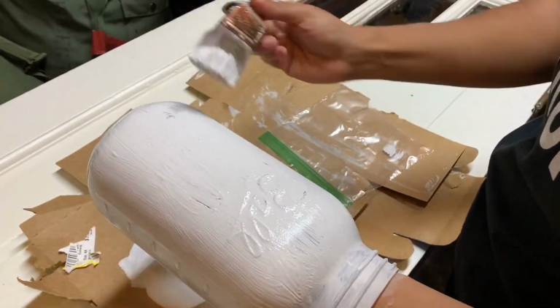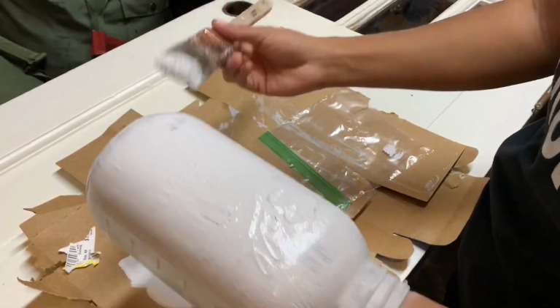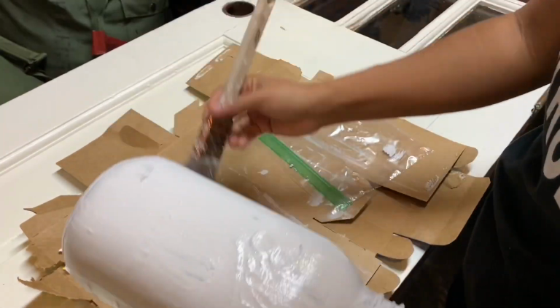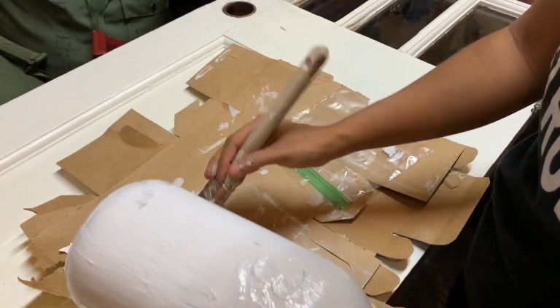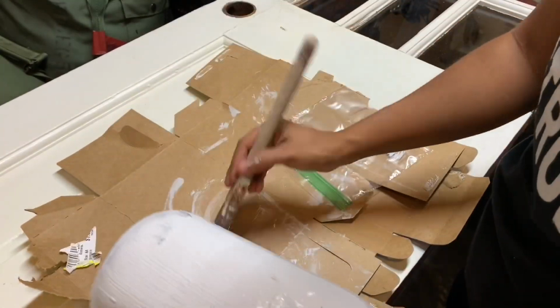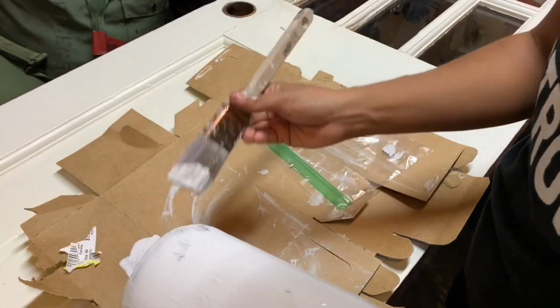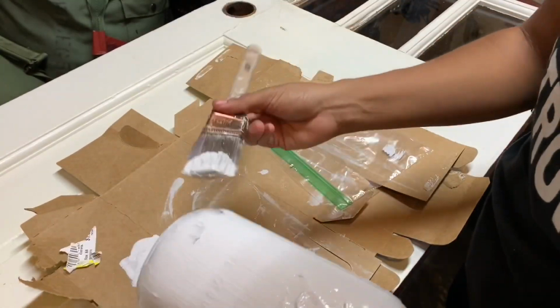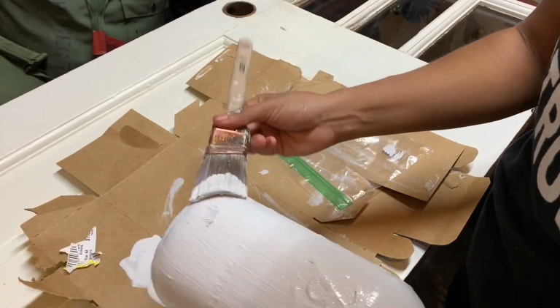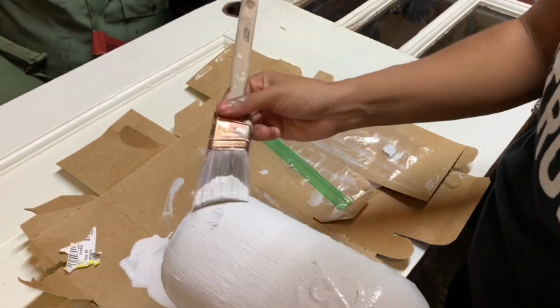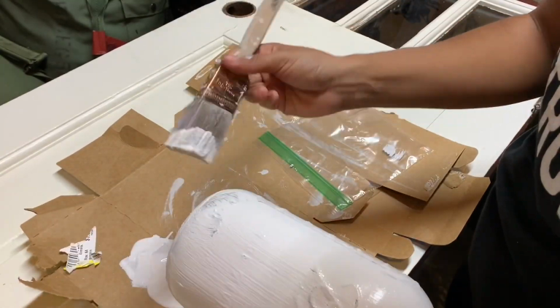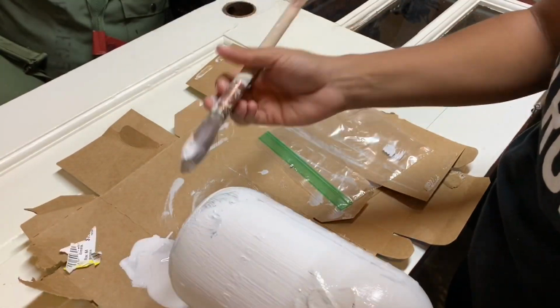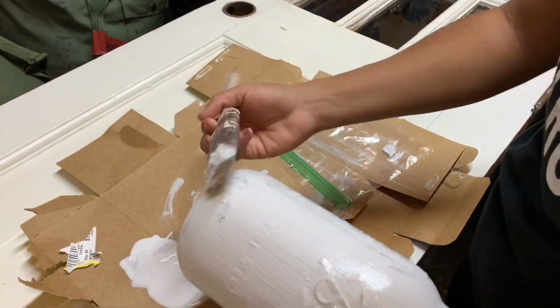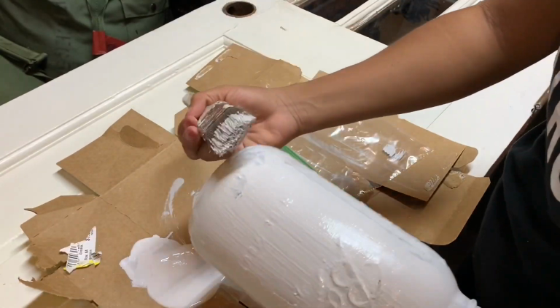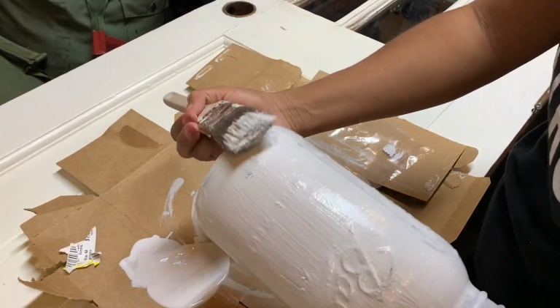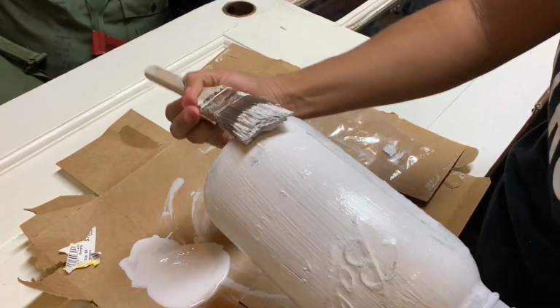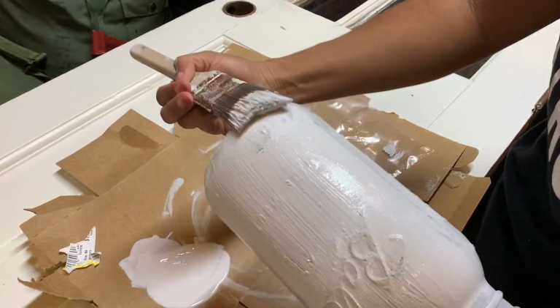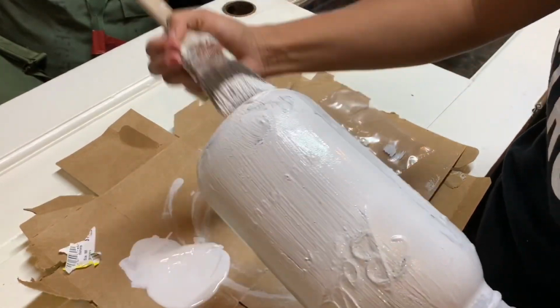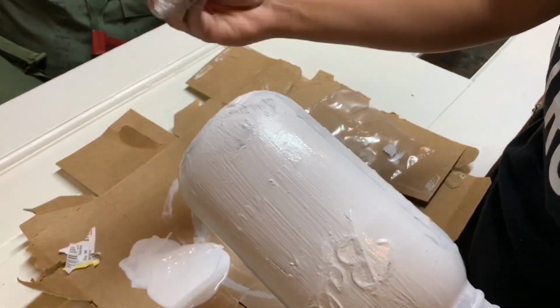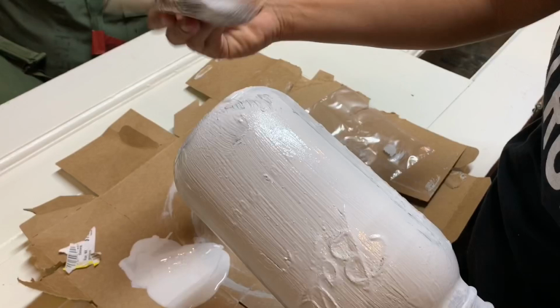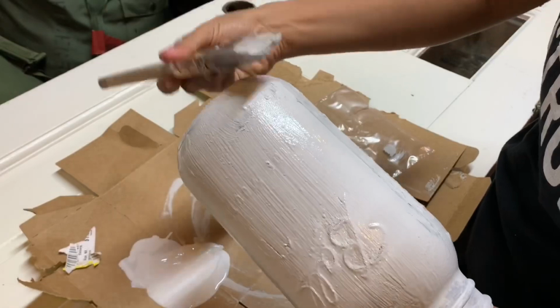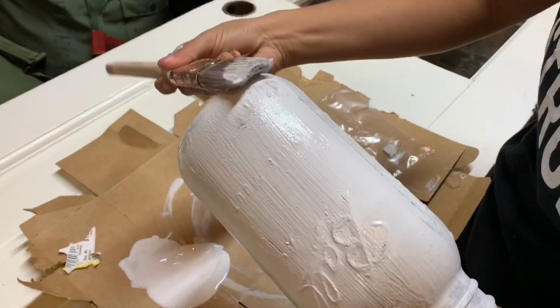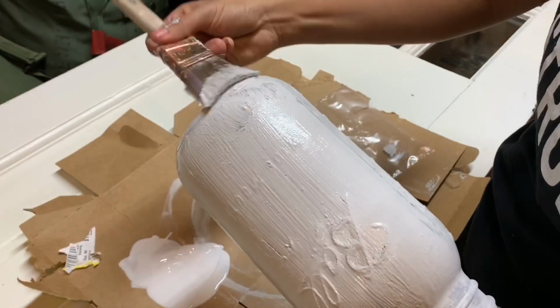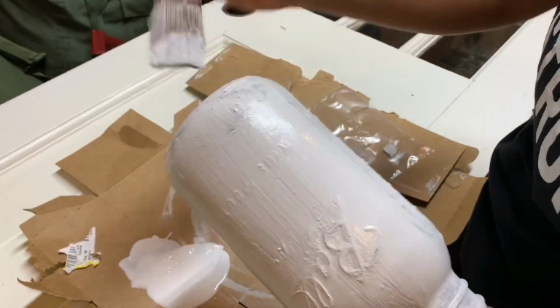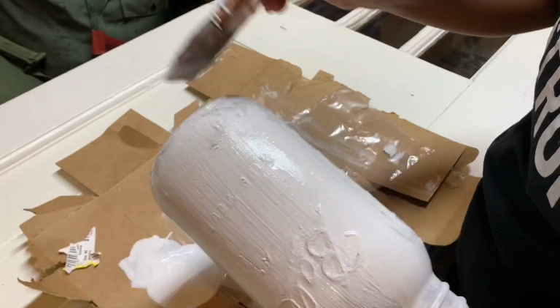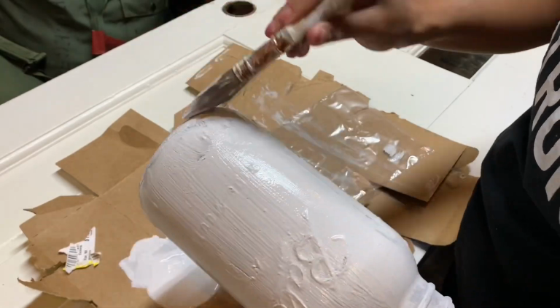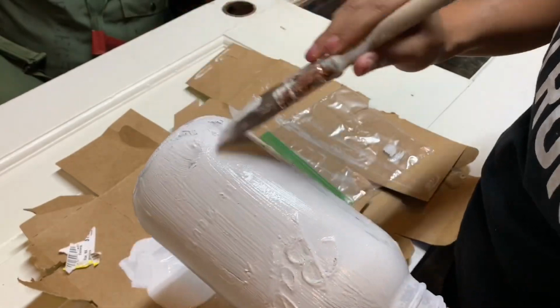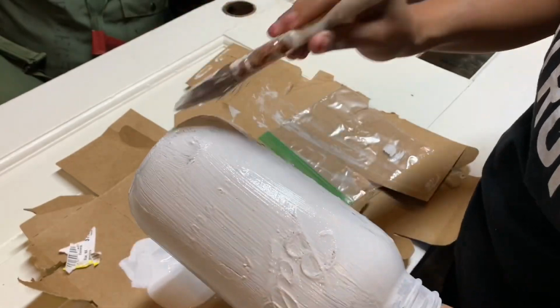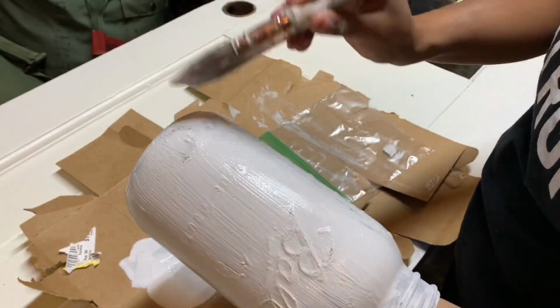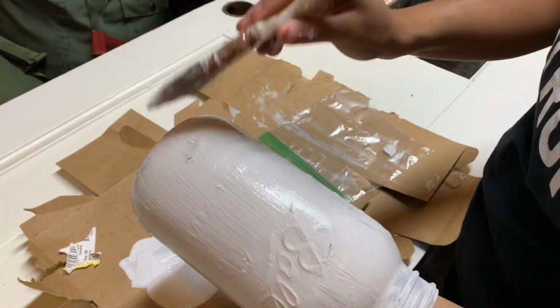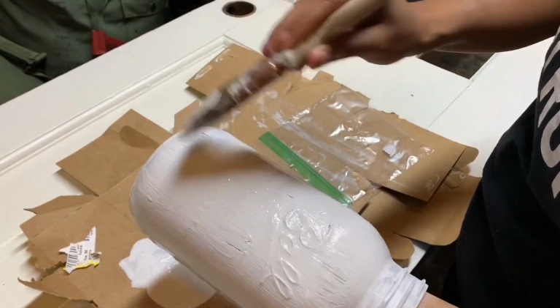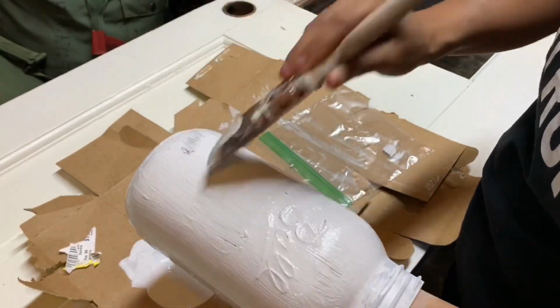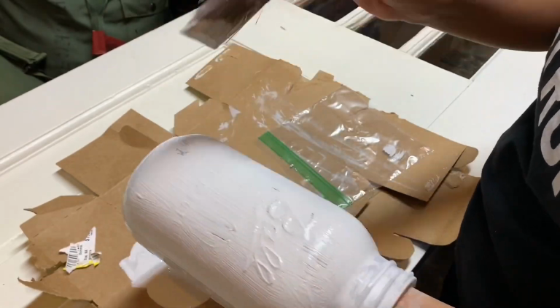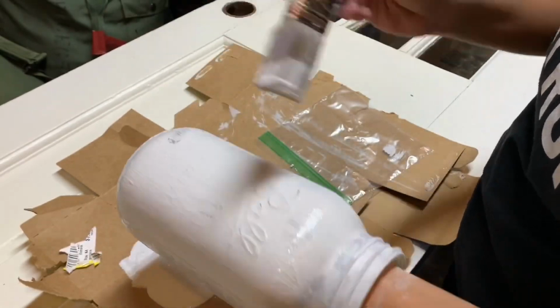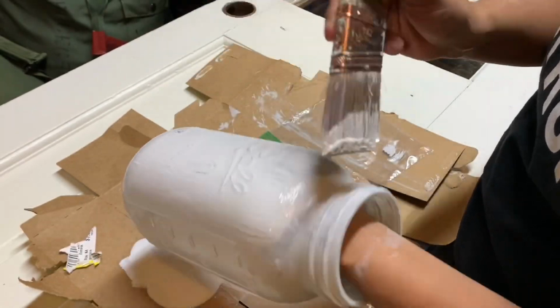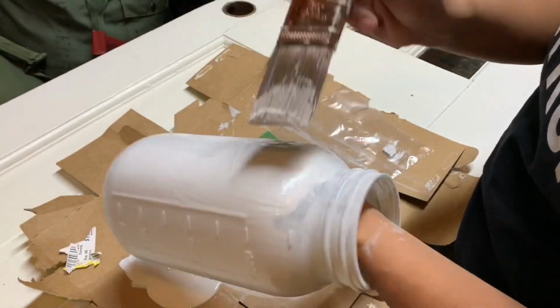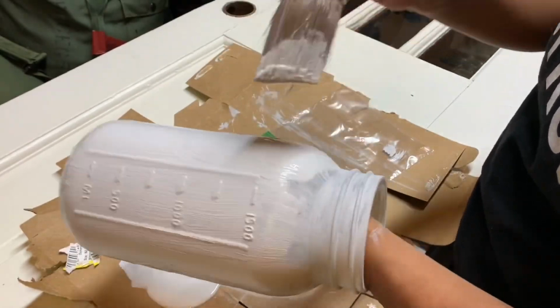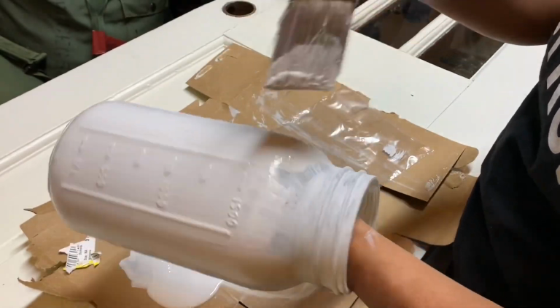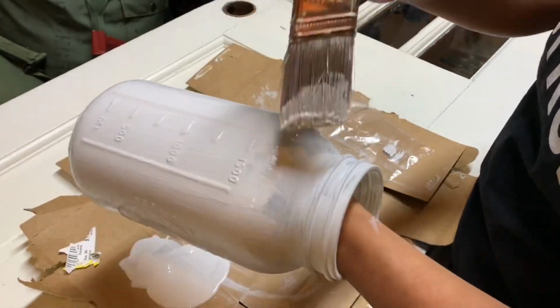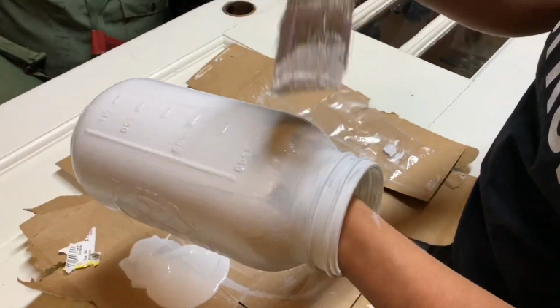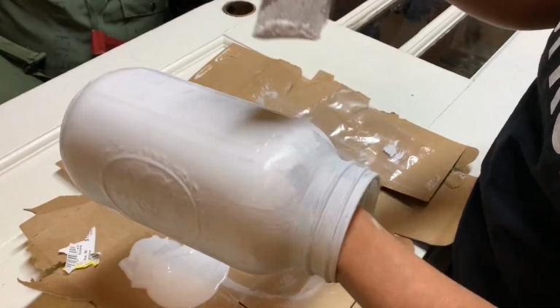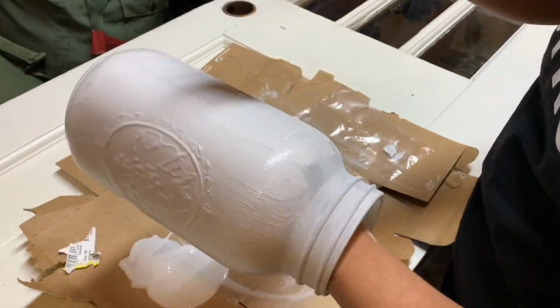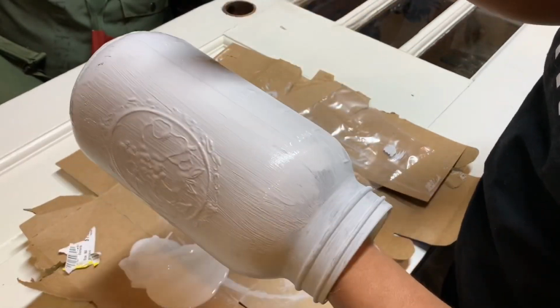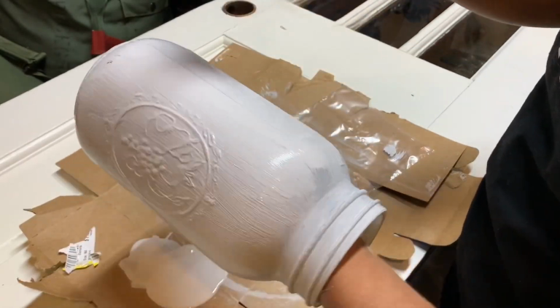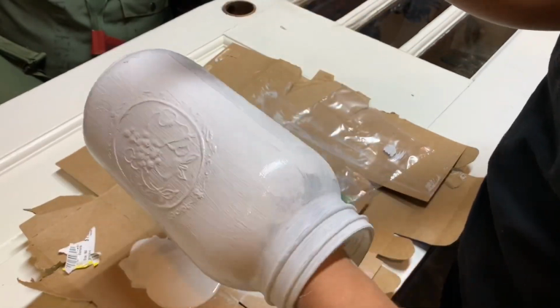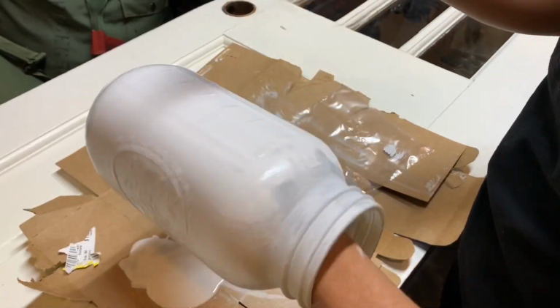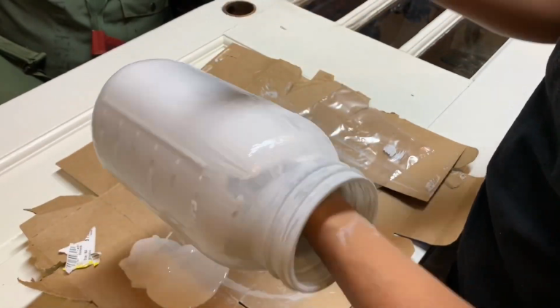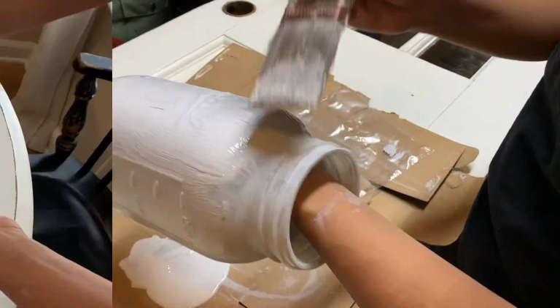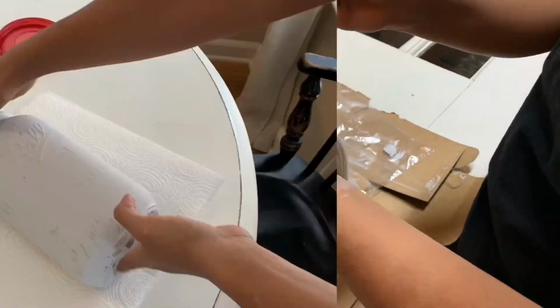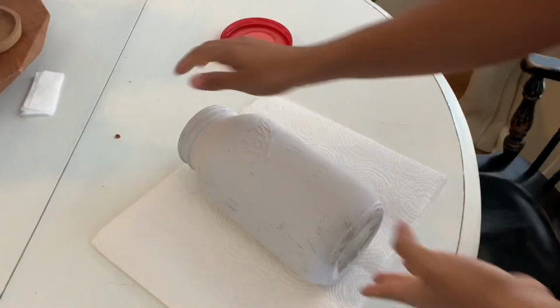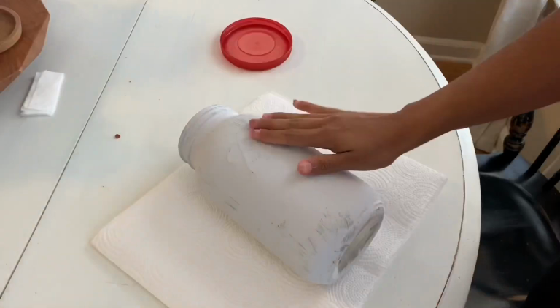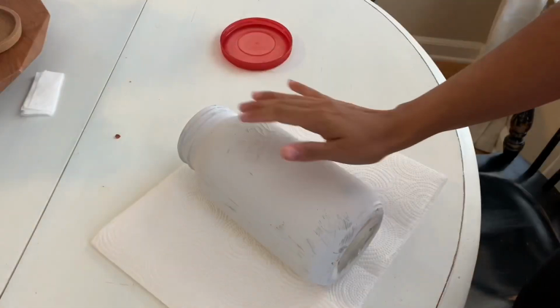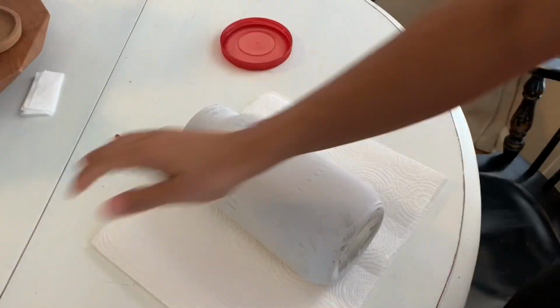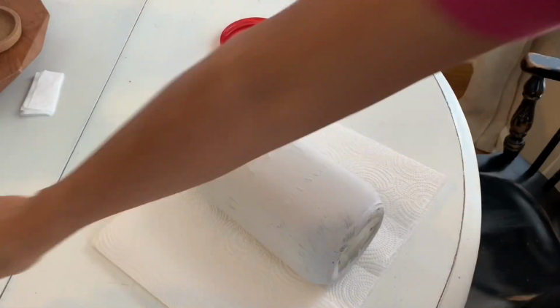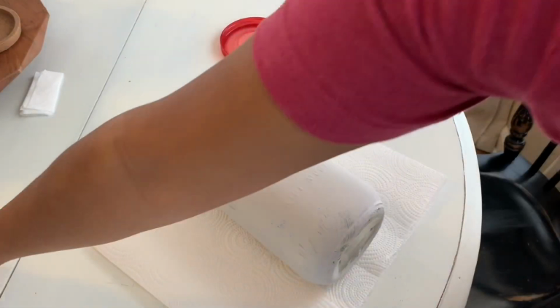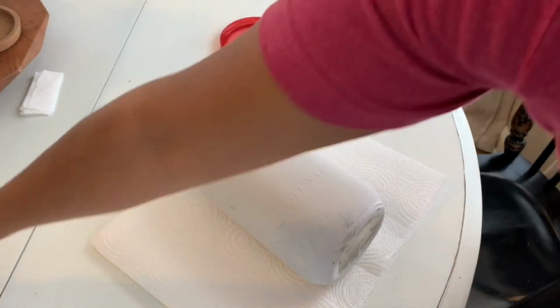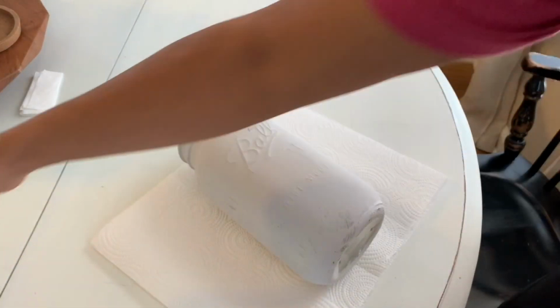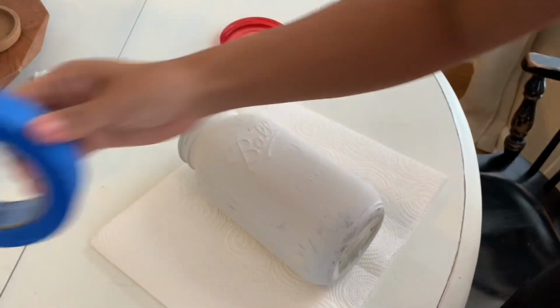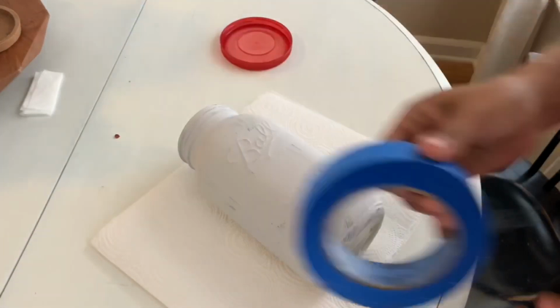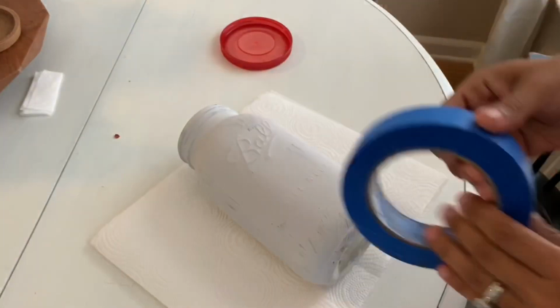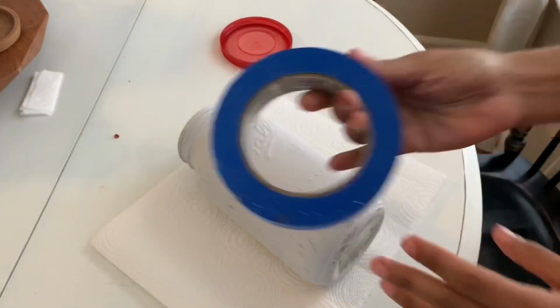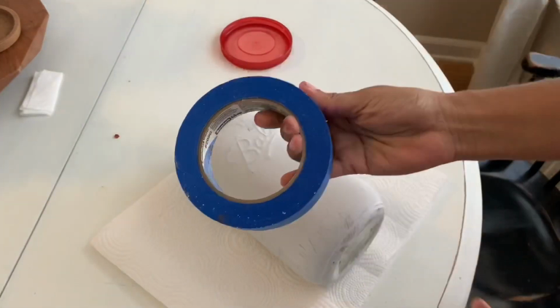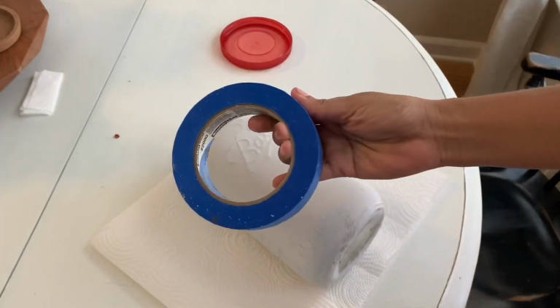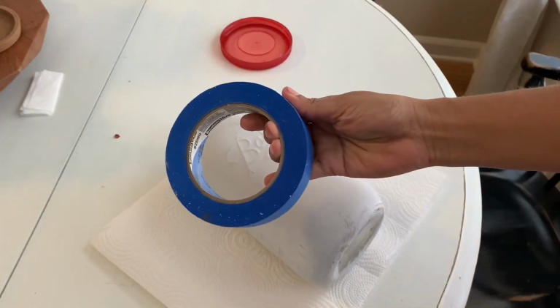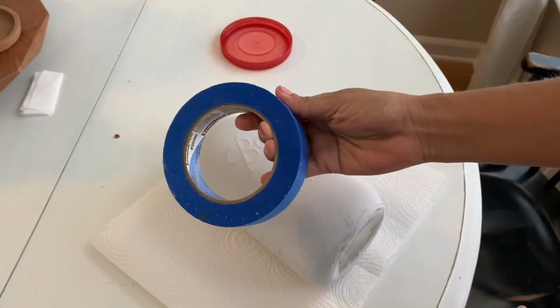Overall this process was really easy. Chalk paint has so many colors to choose from, so it was awesome.